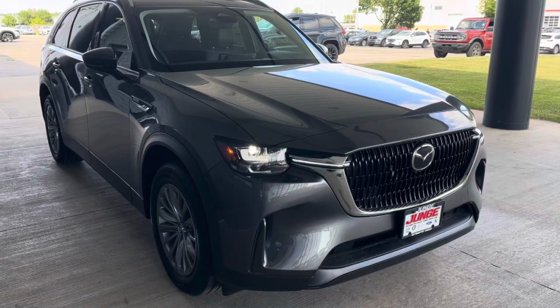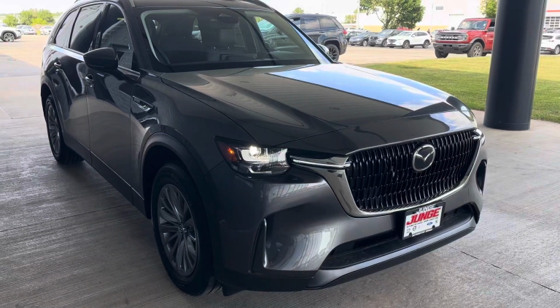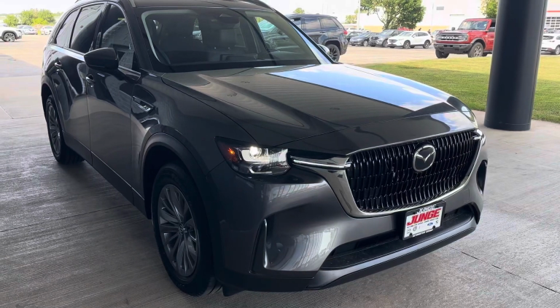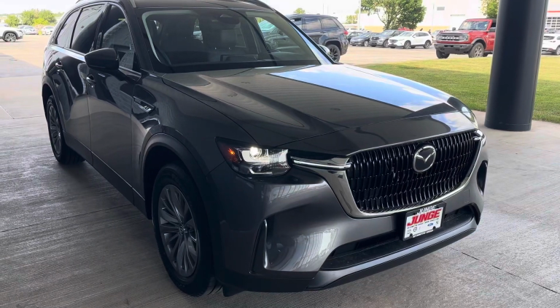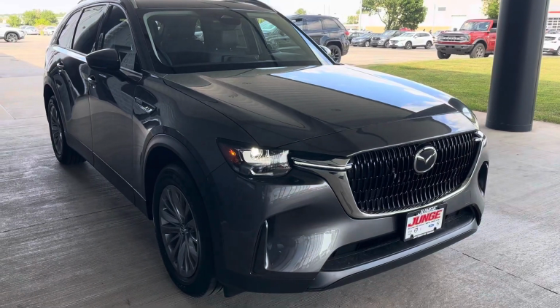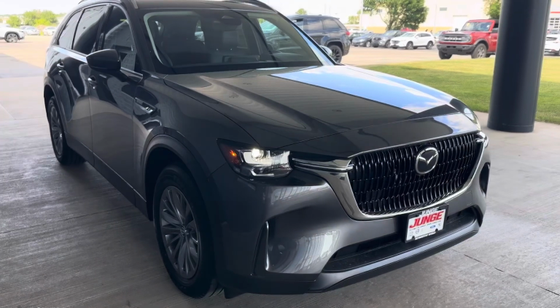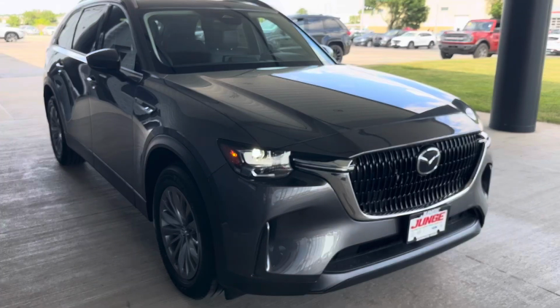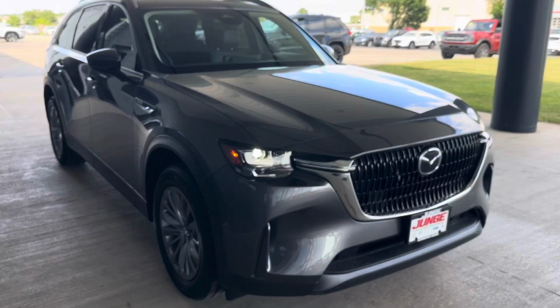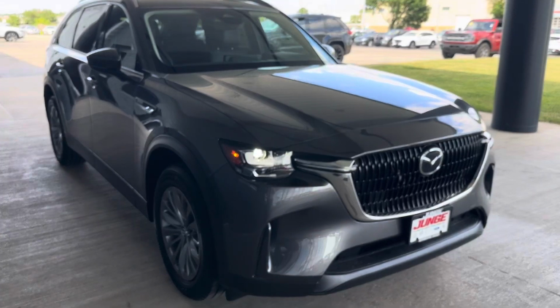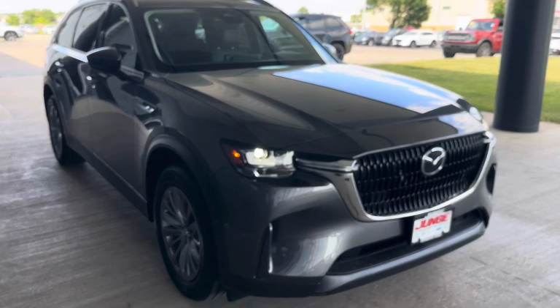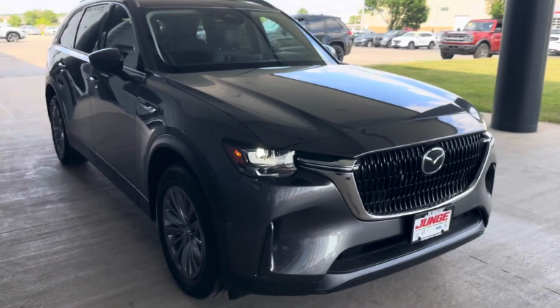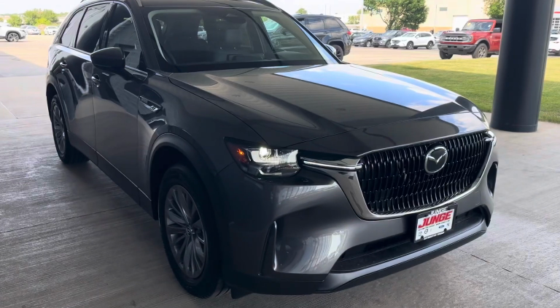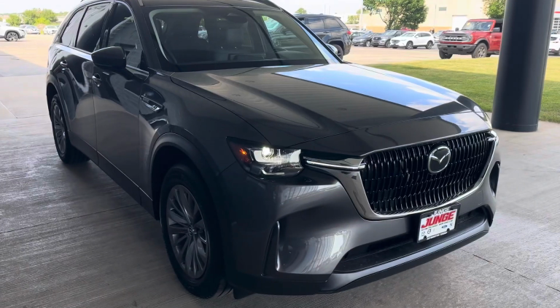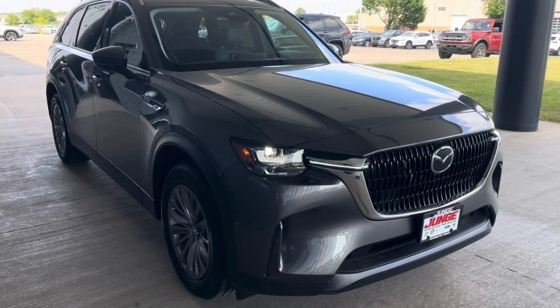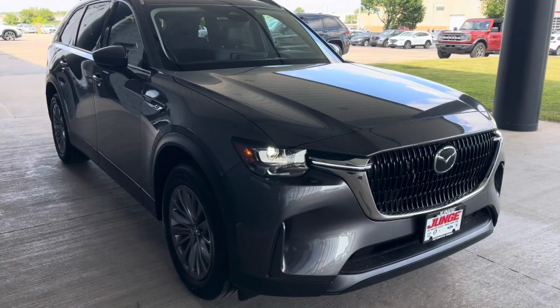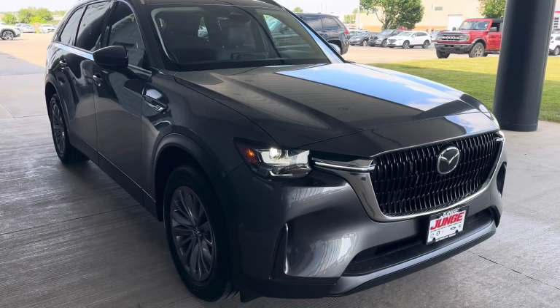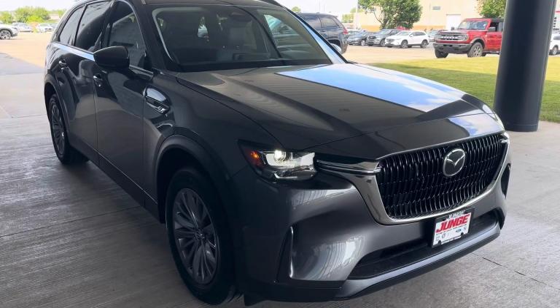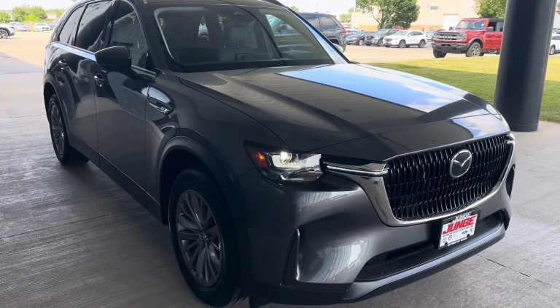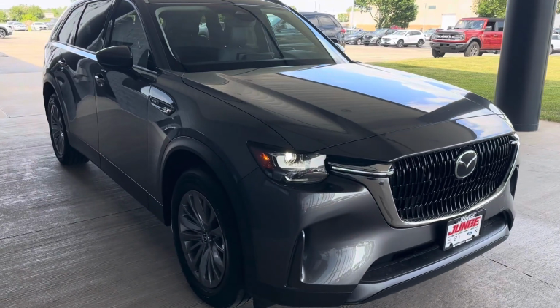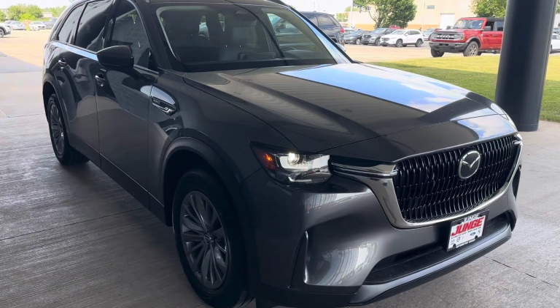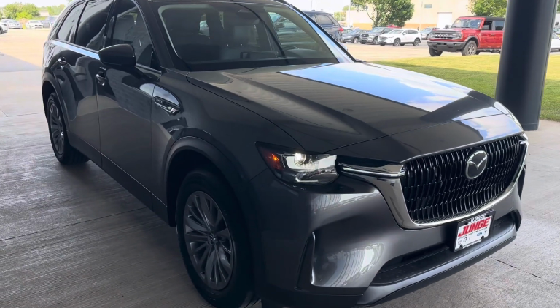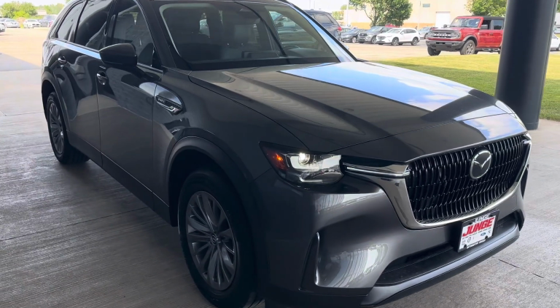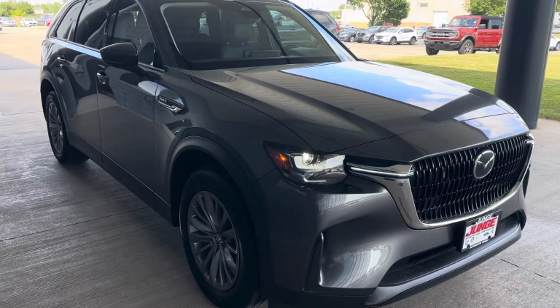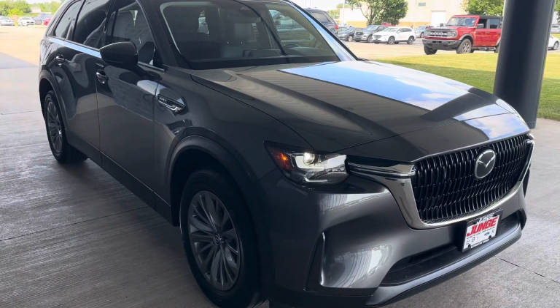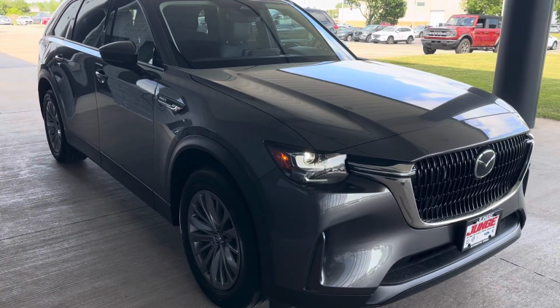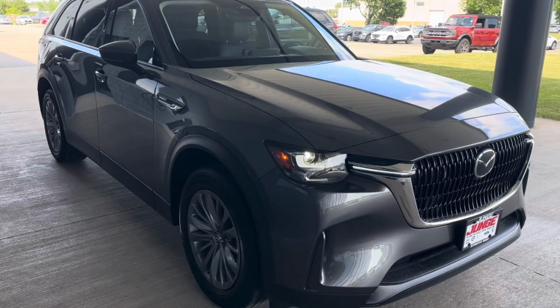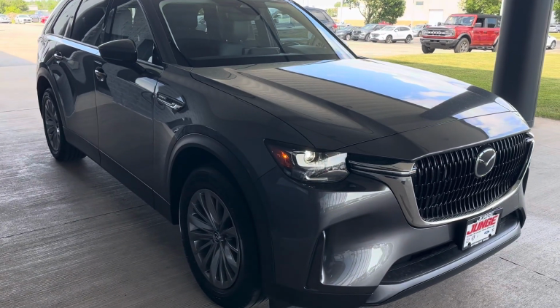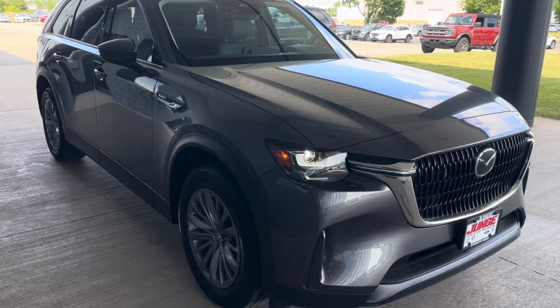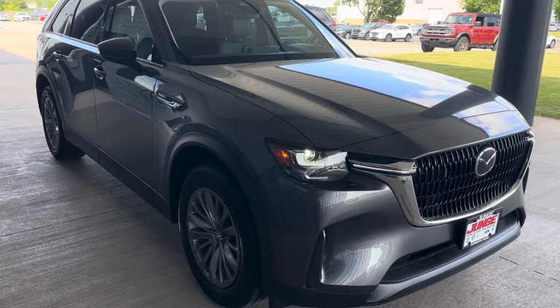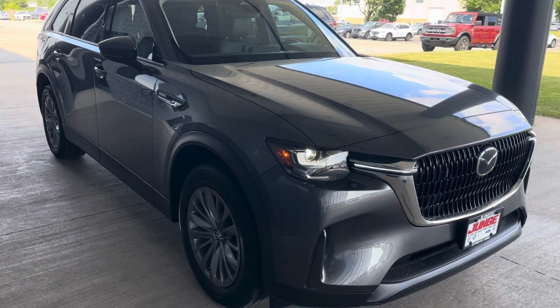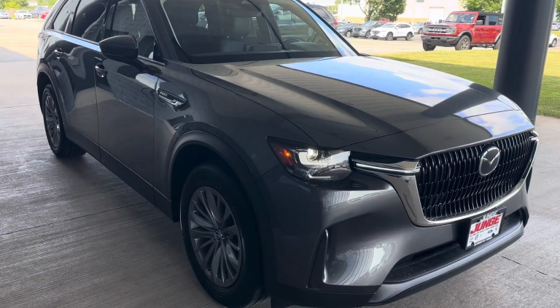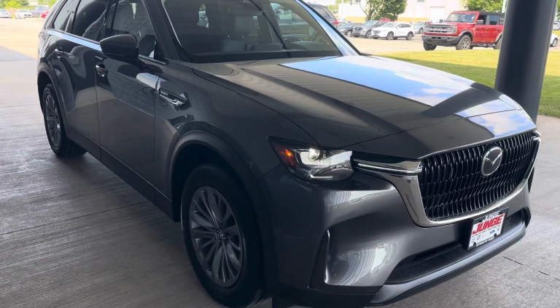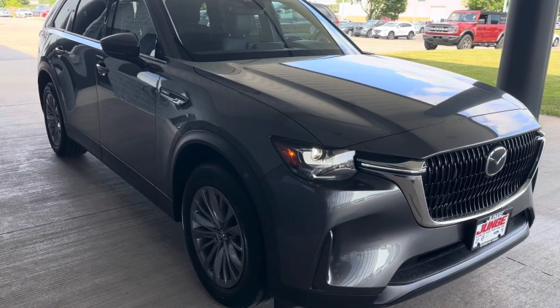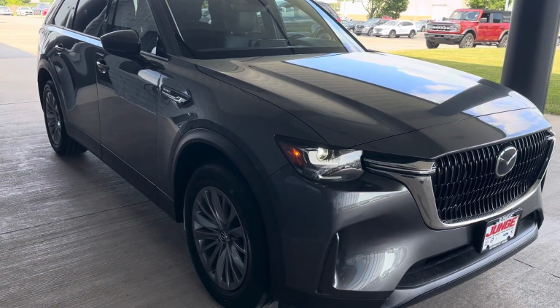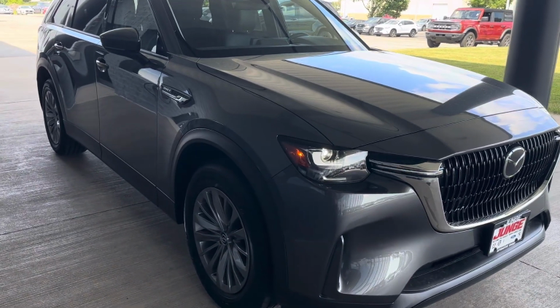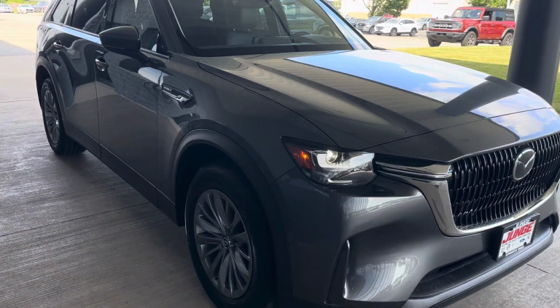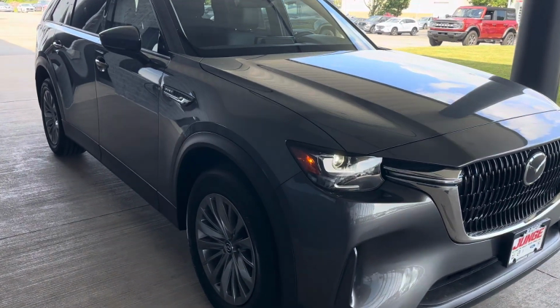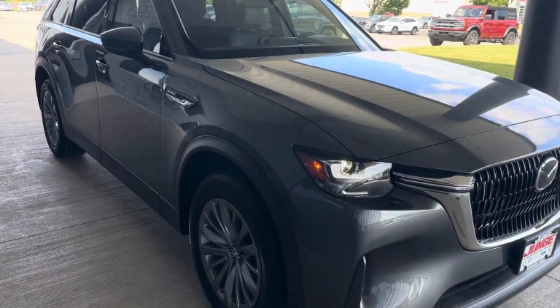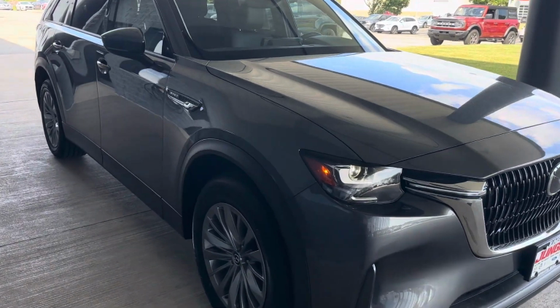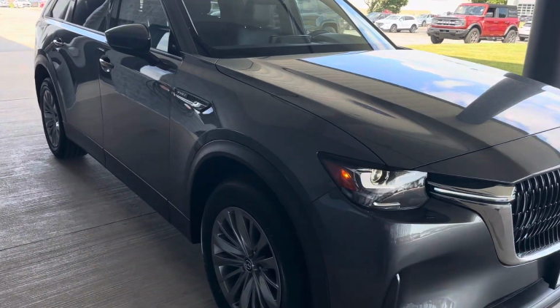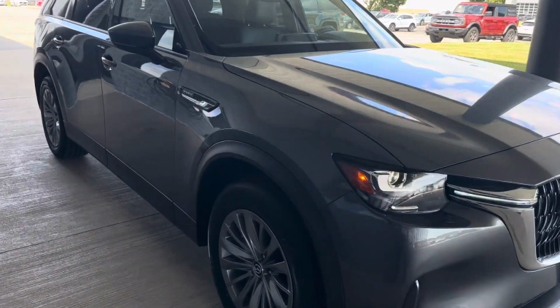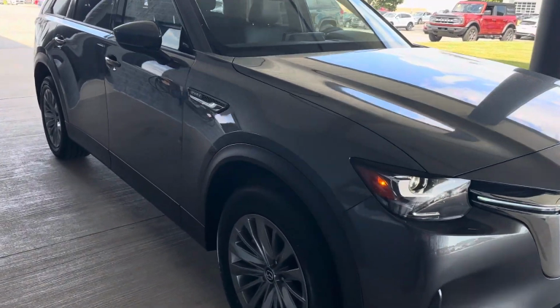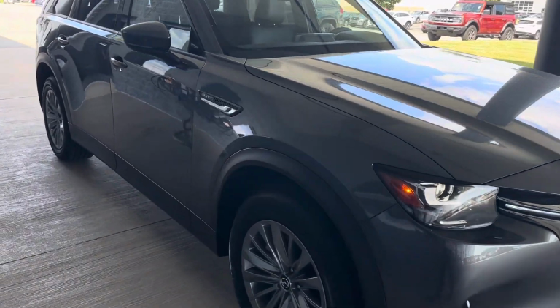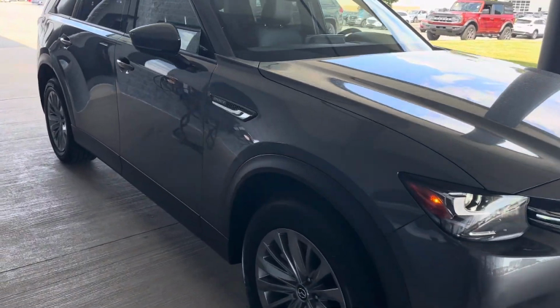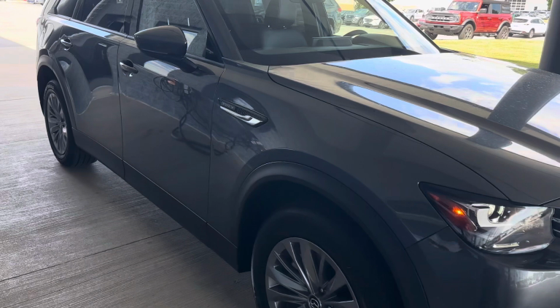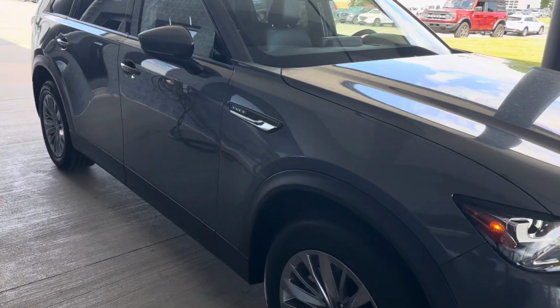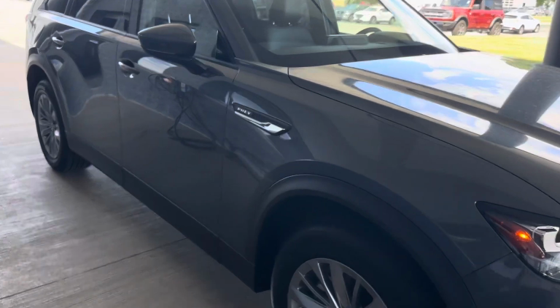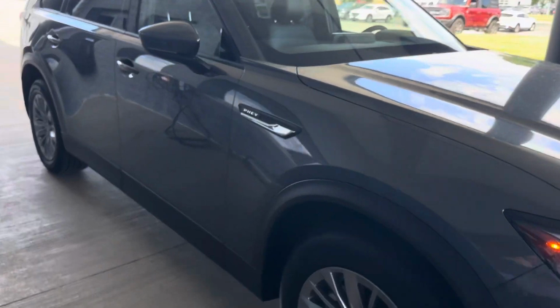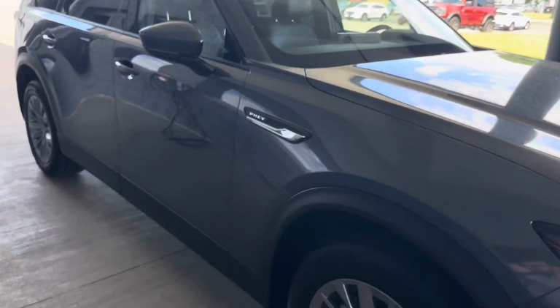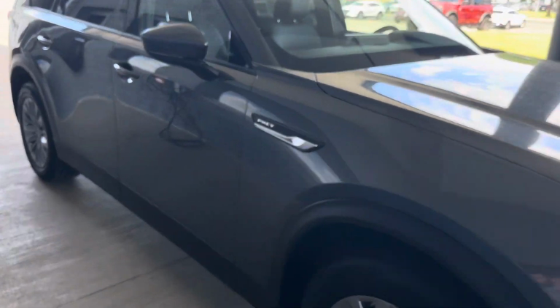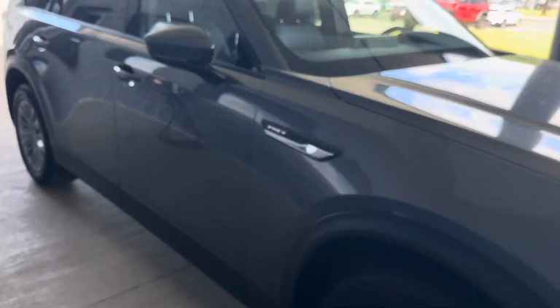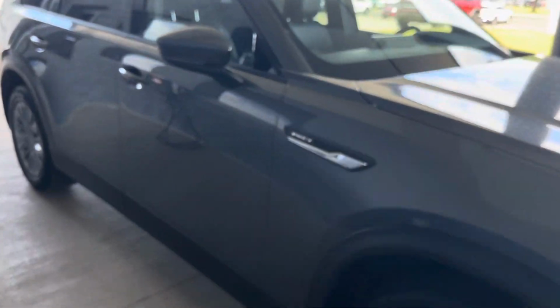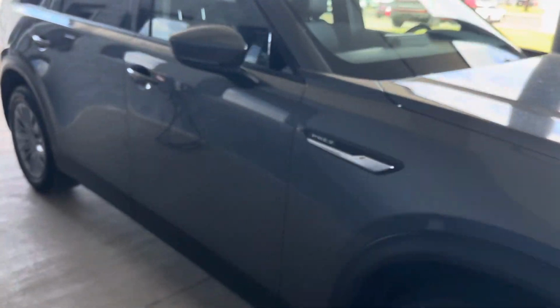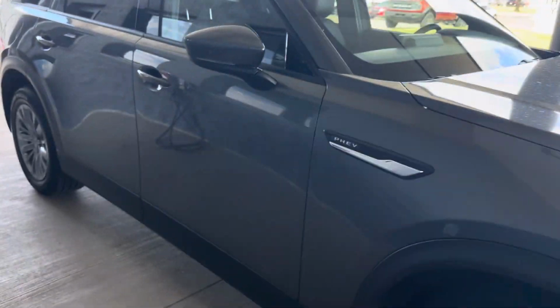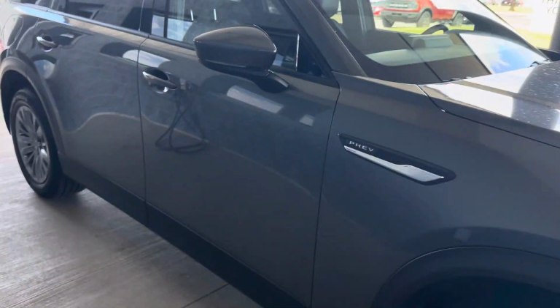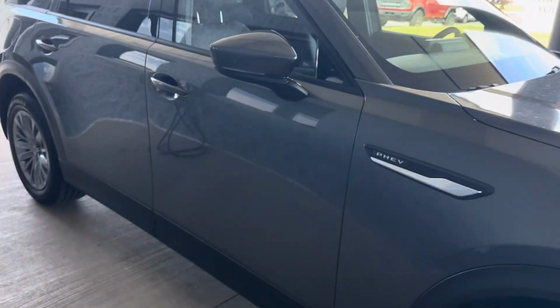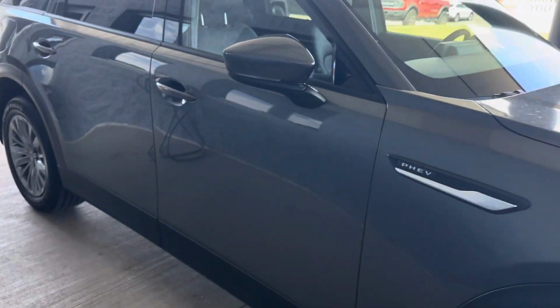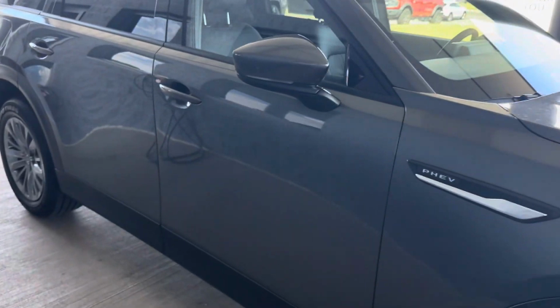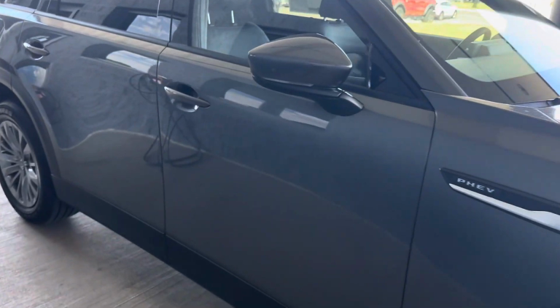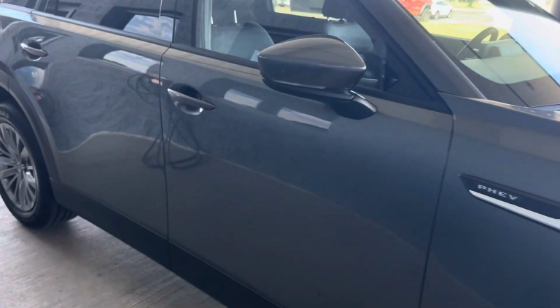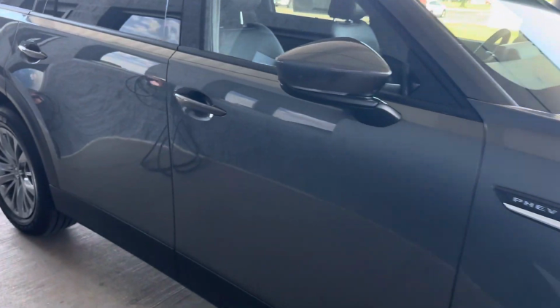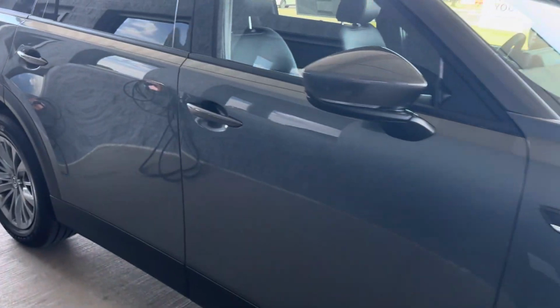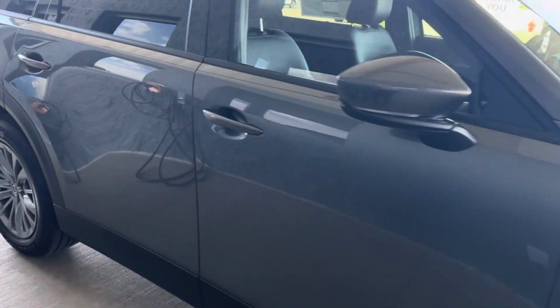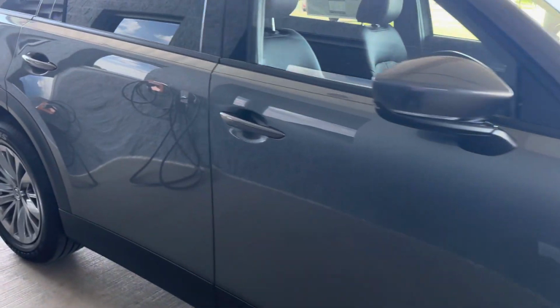Hi everybody. Dan Hansen at Junkie of Cedar Rapids, just doing another video on the CX-90 preferred plug-in hybrid.